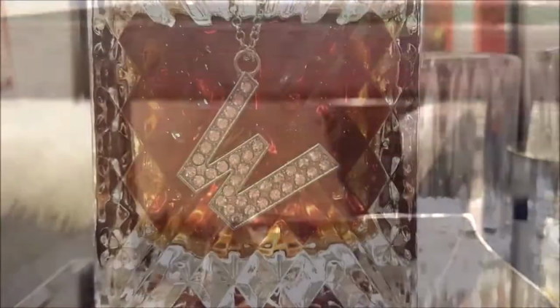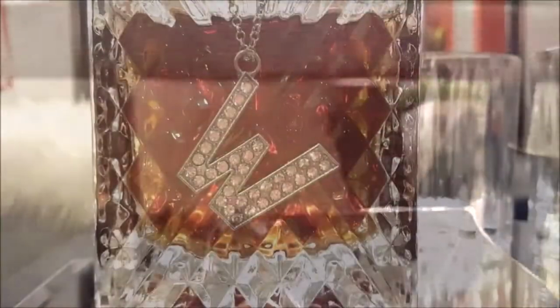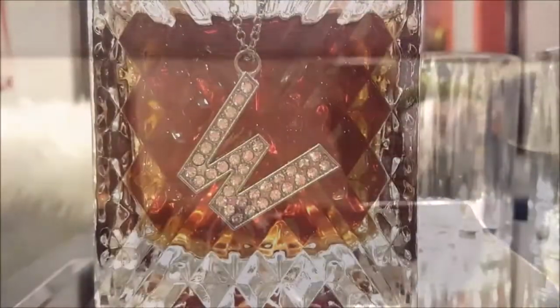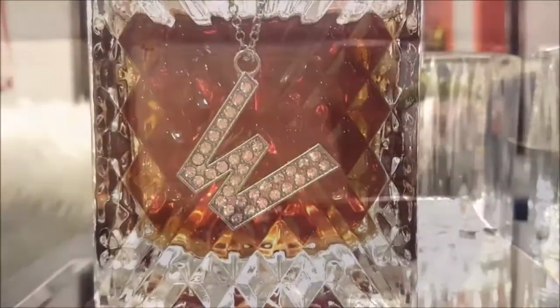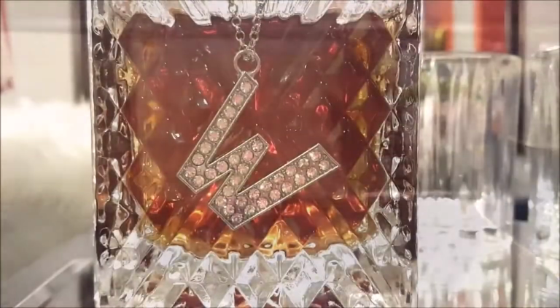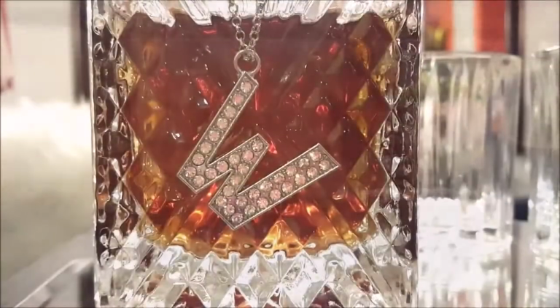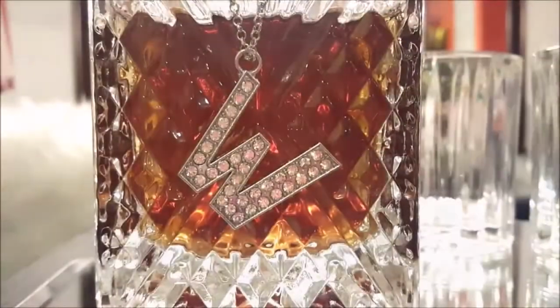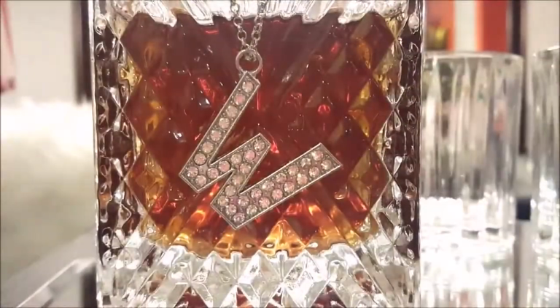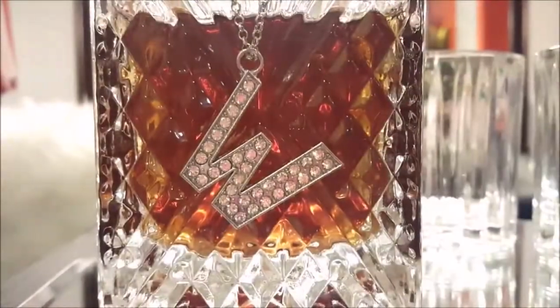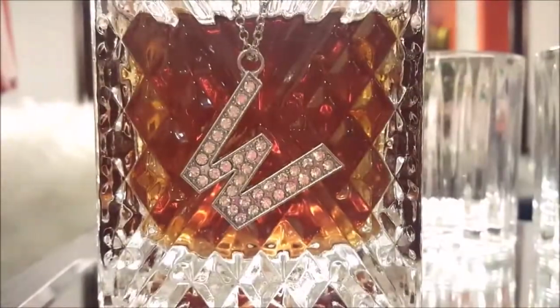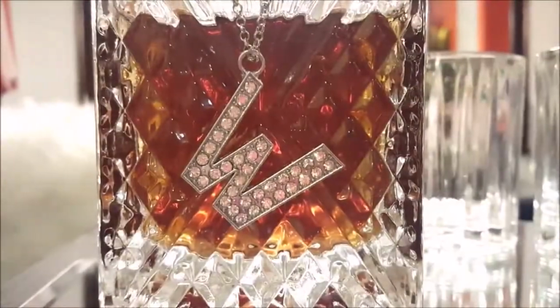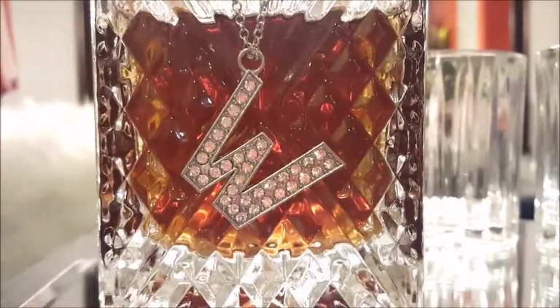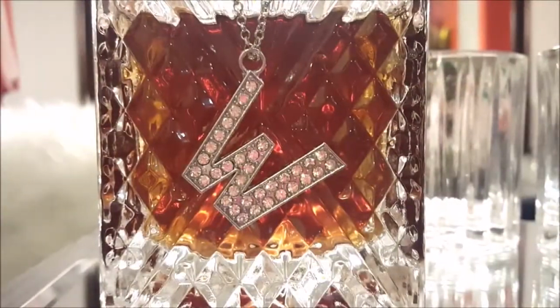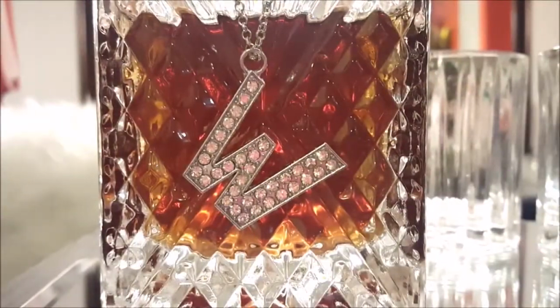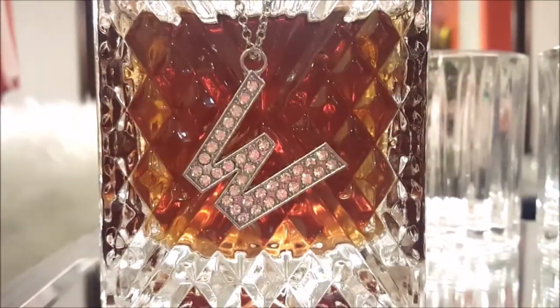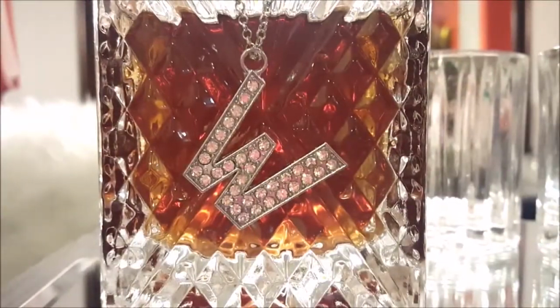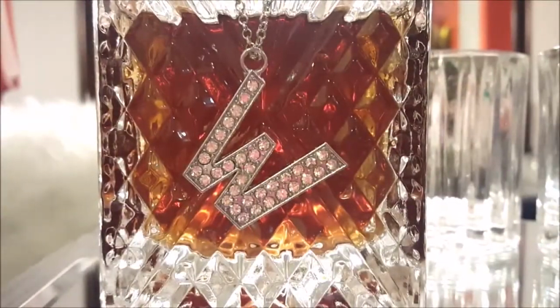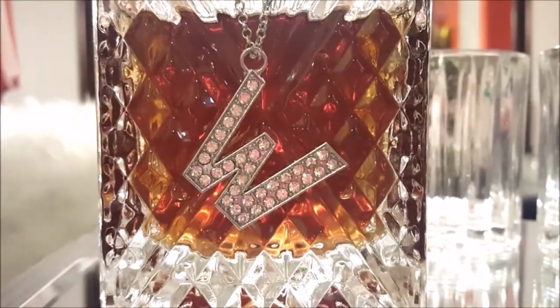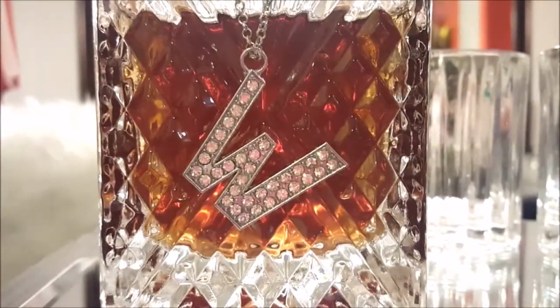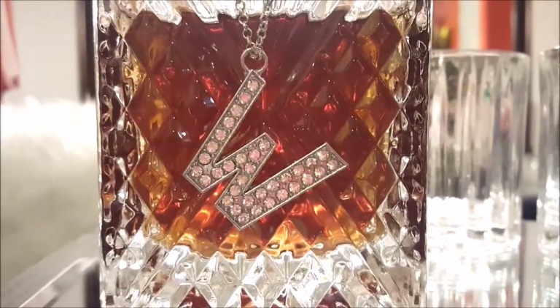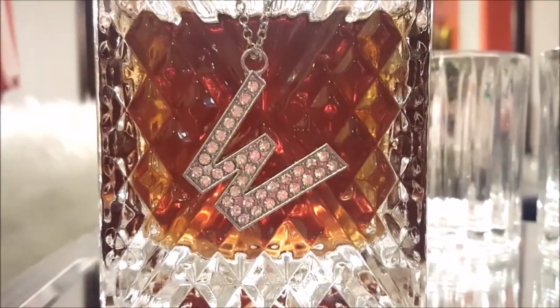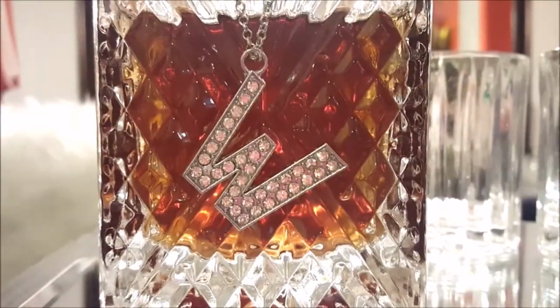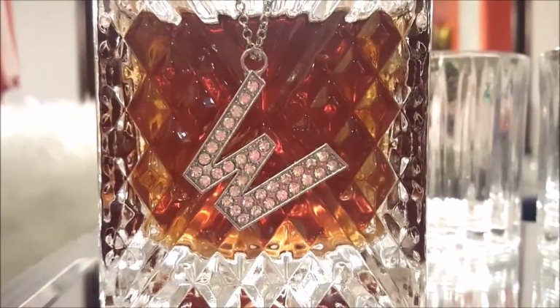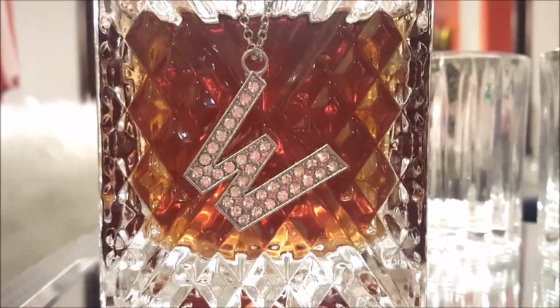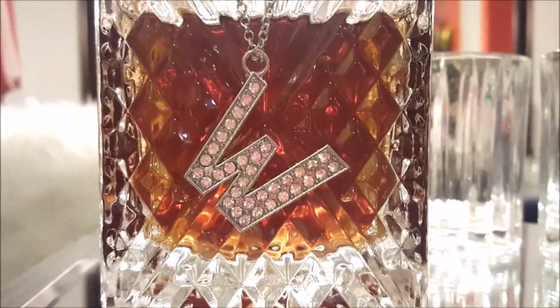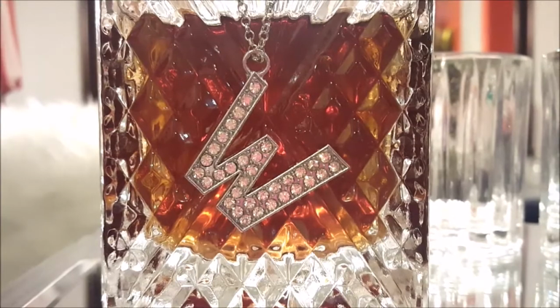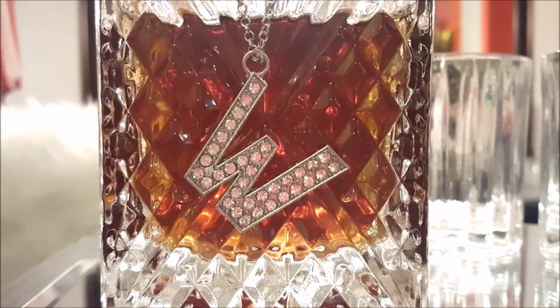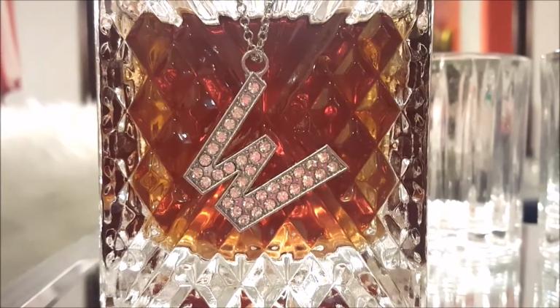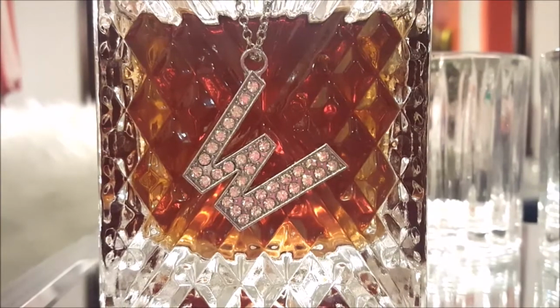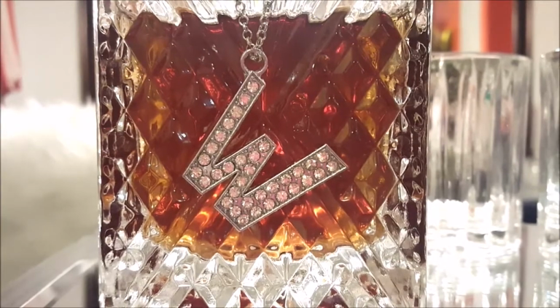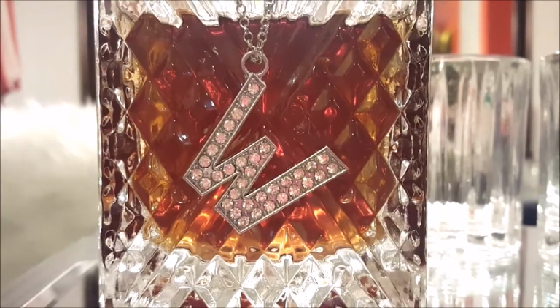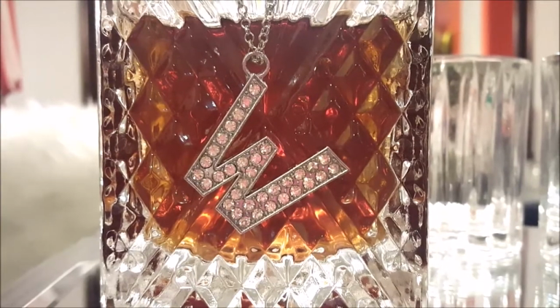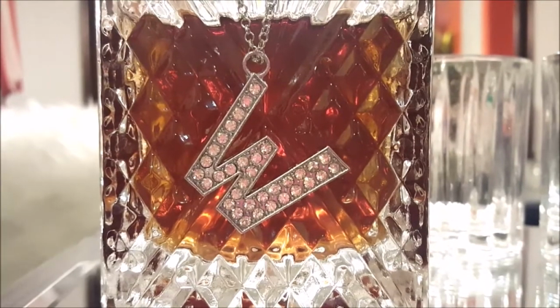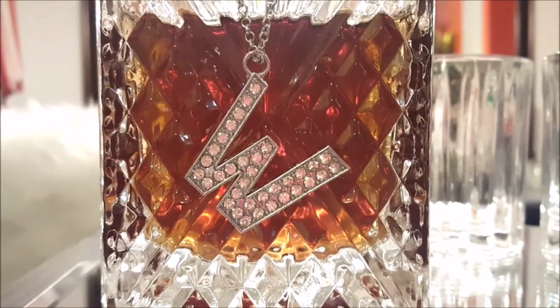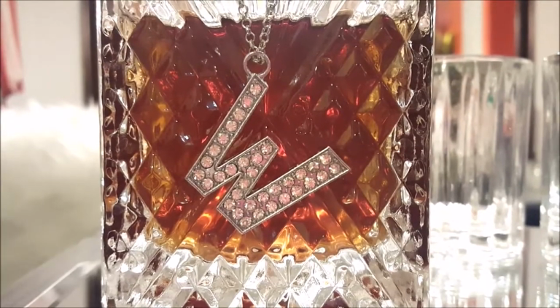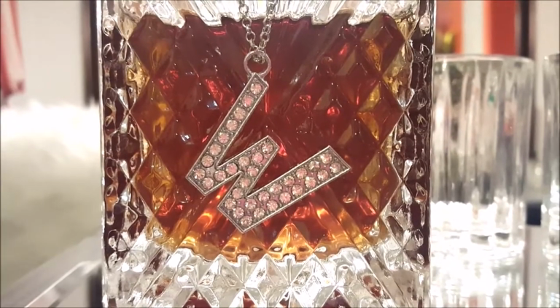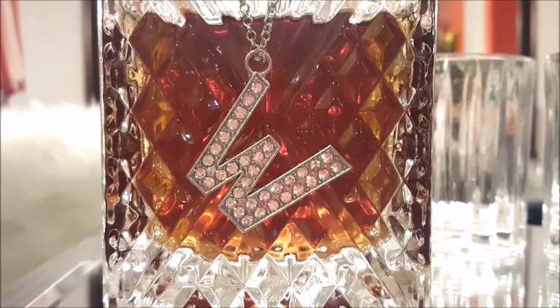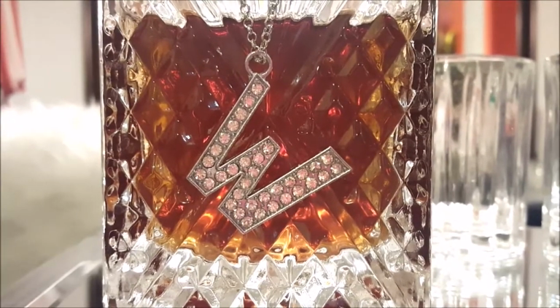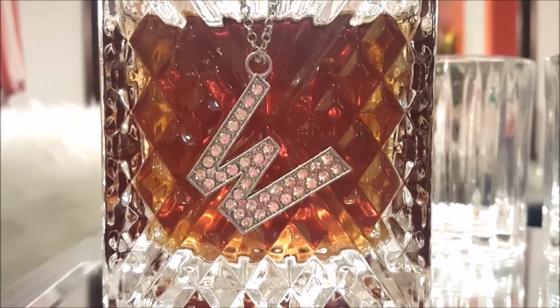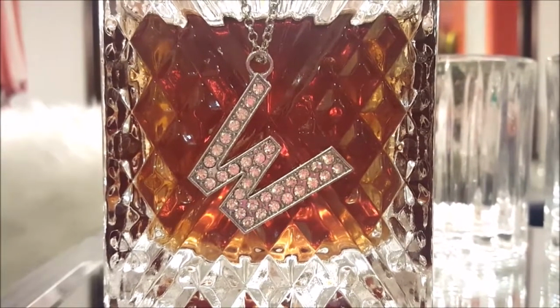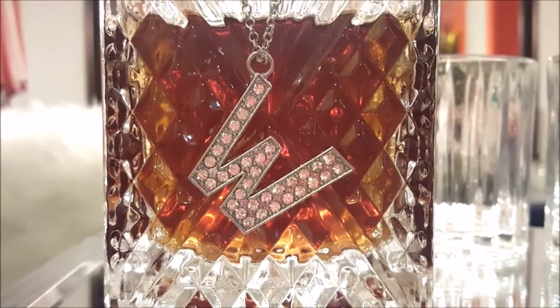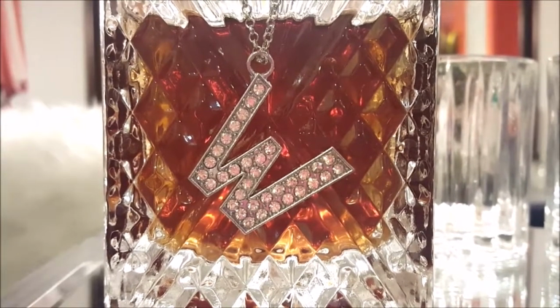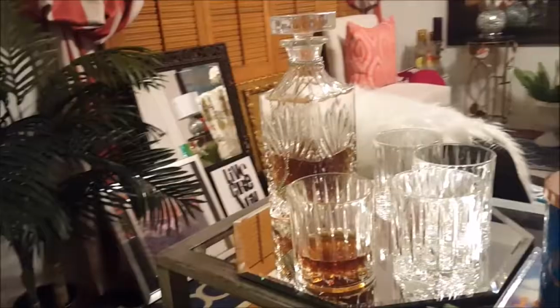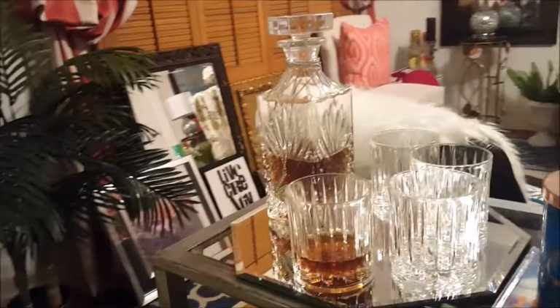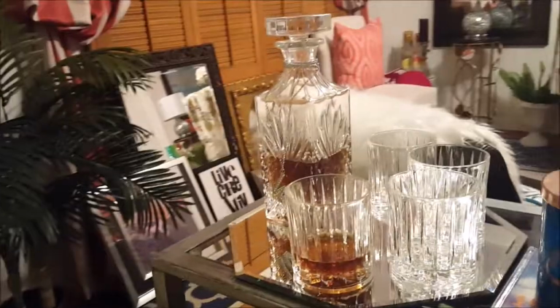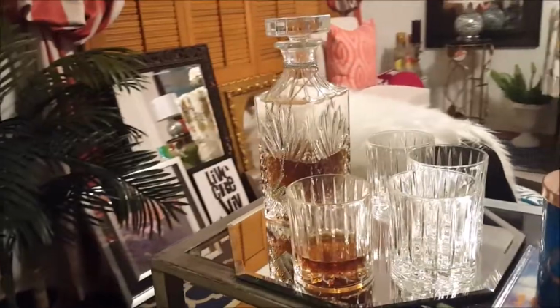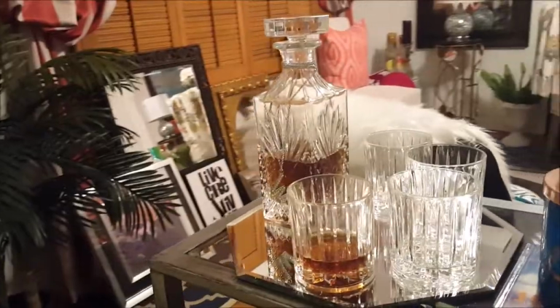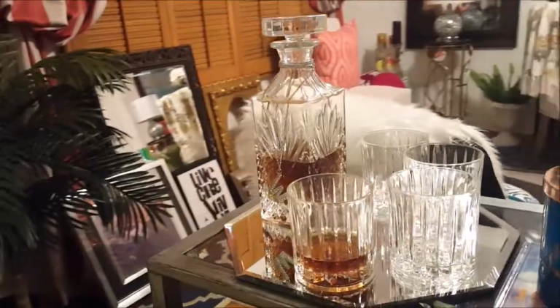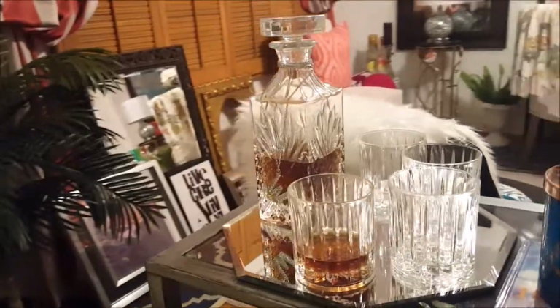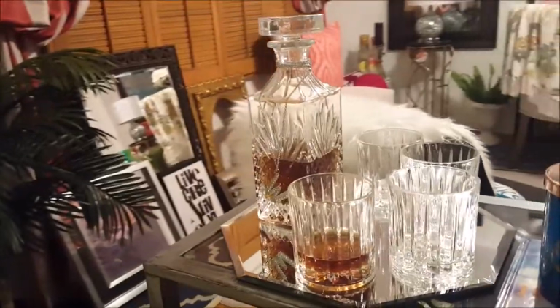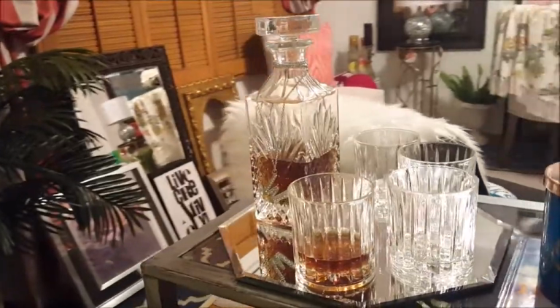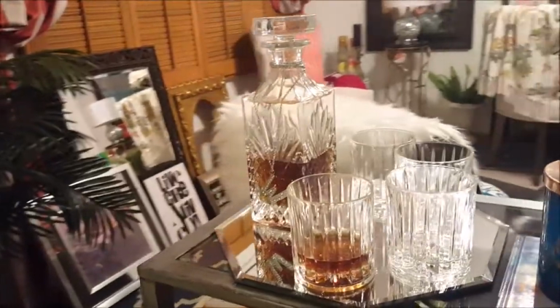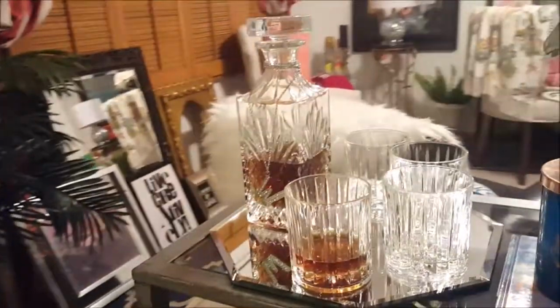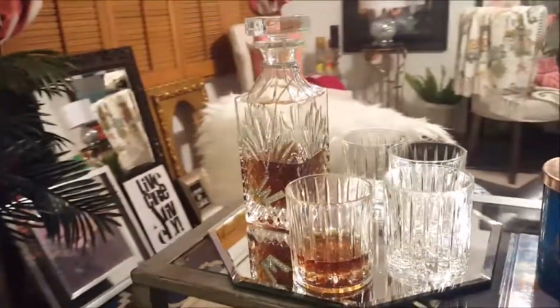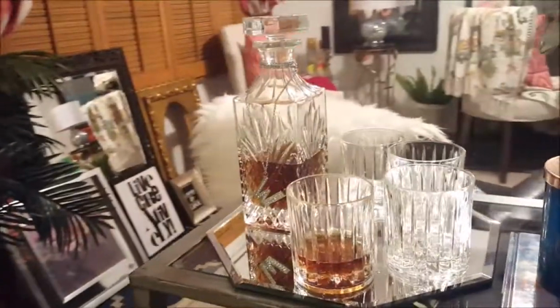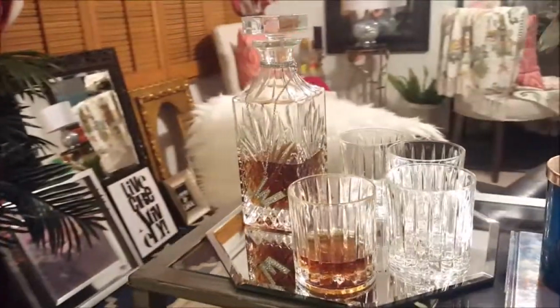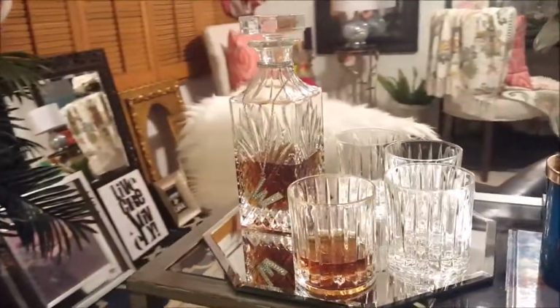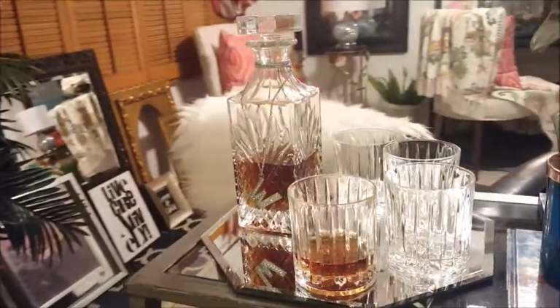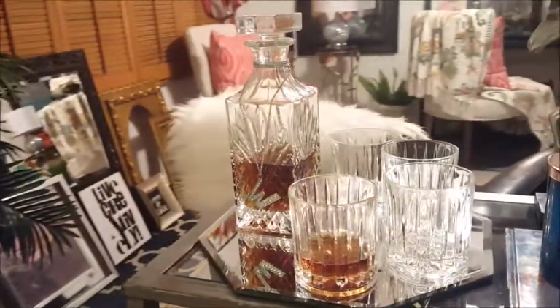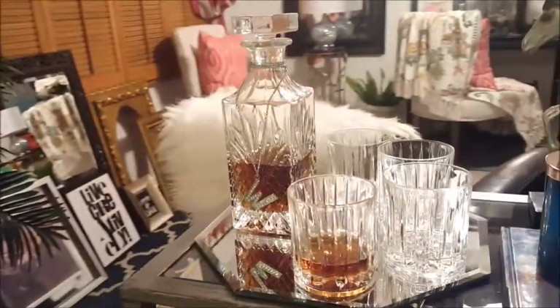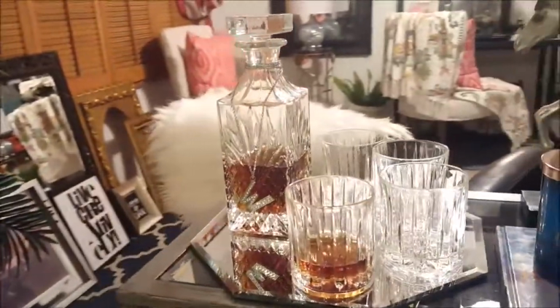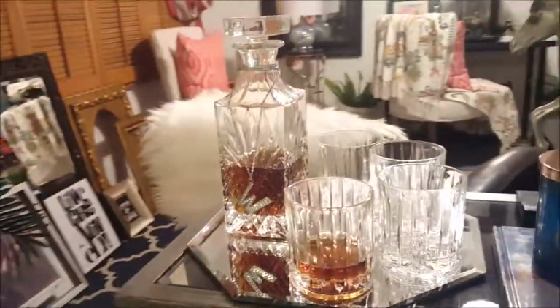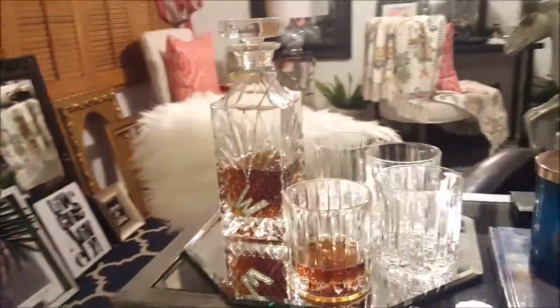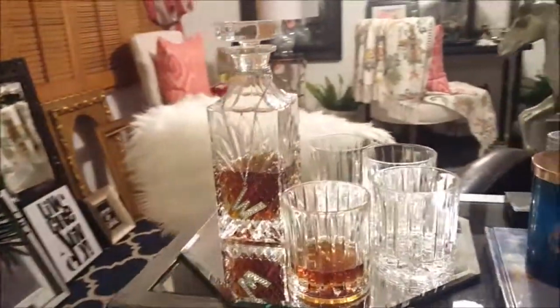The three pendants and the three chains cost me less than $7. Now I say that's a bargain.